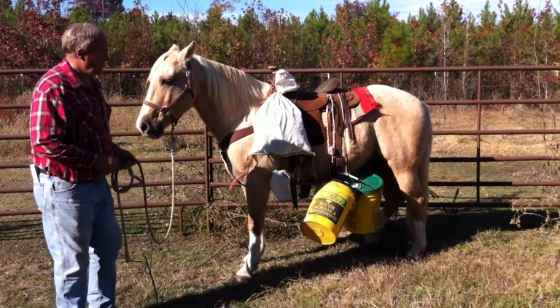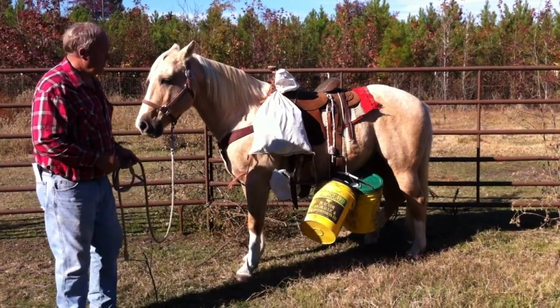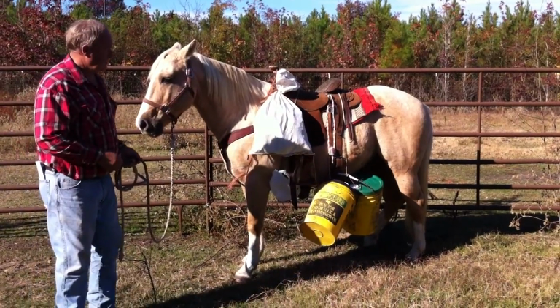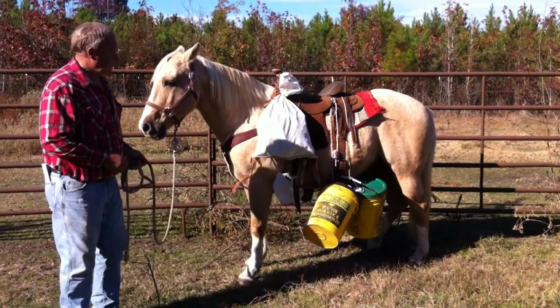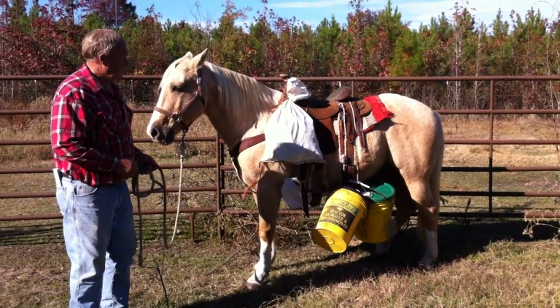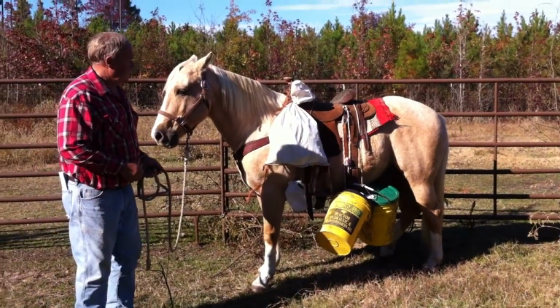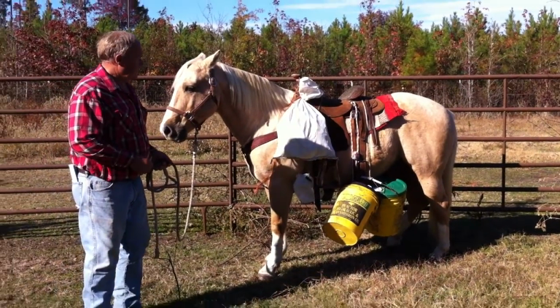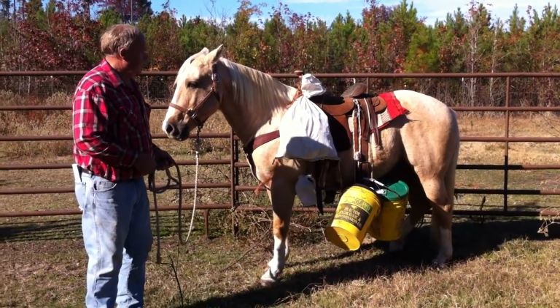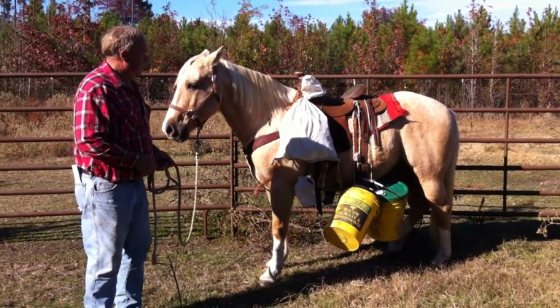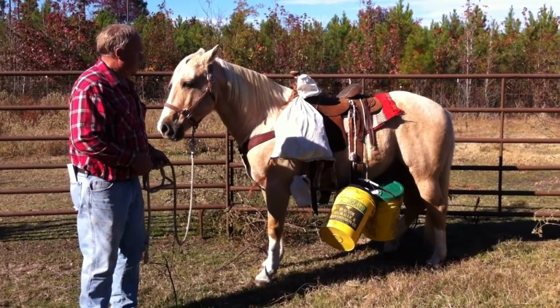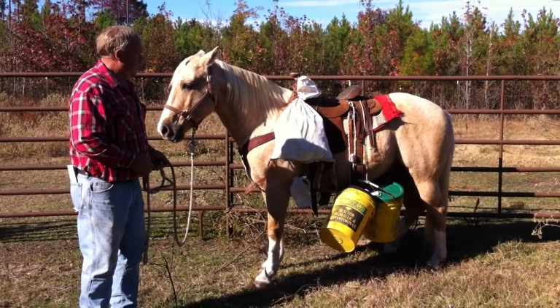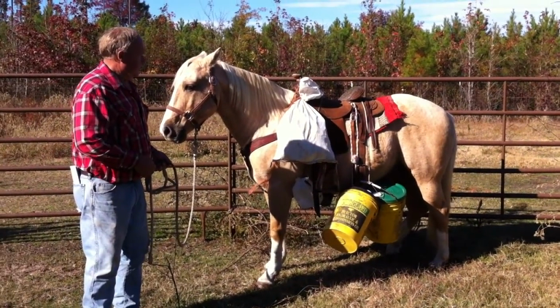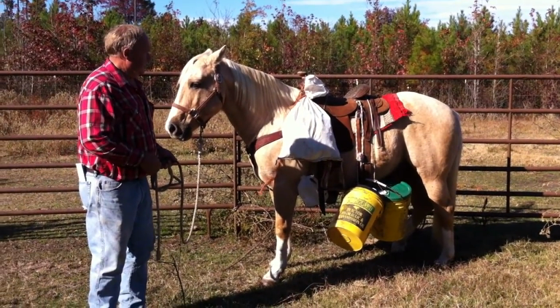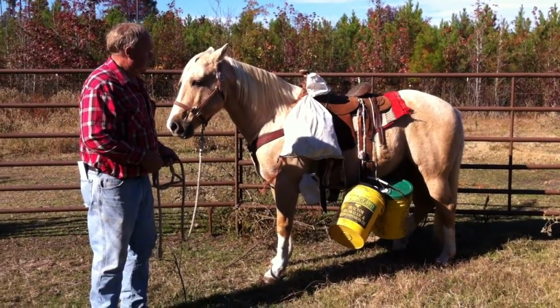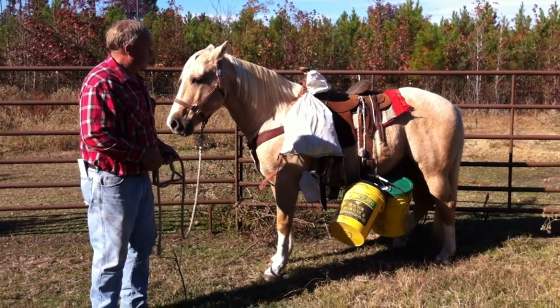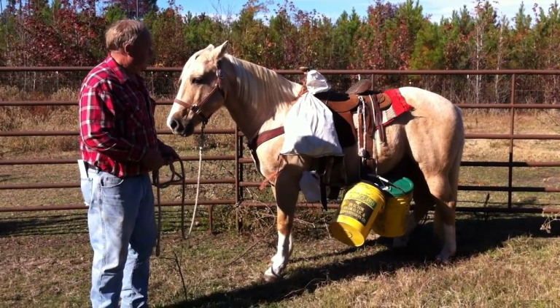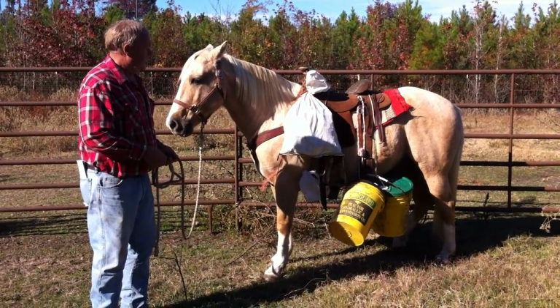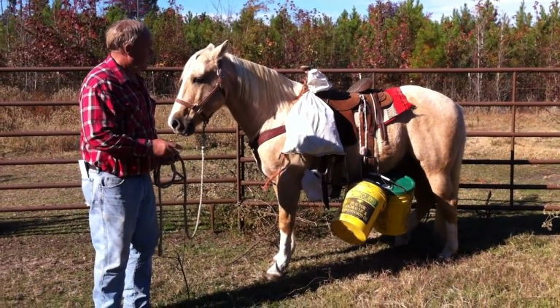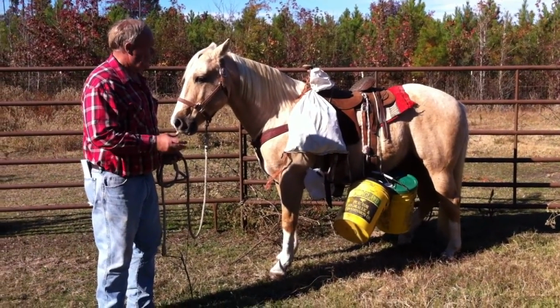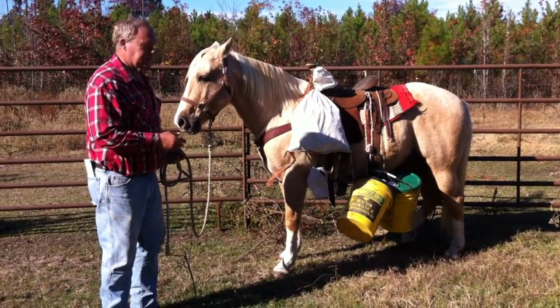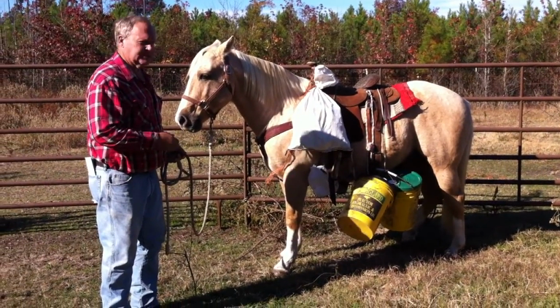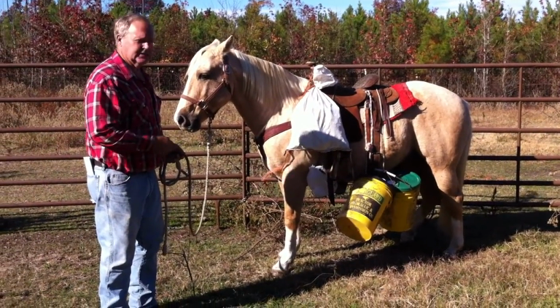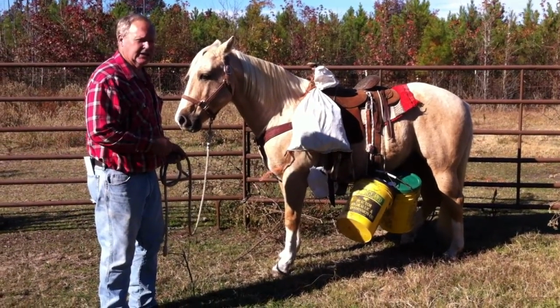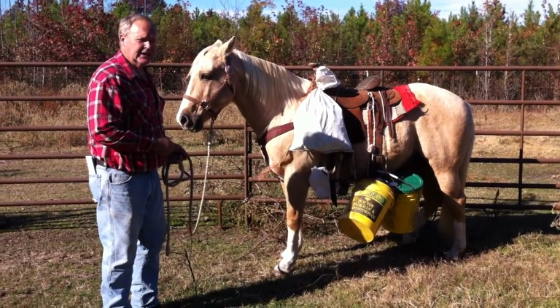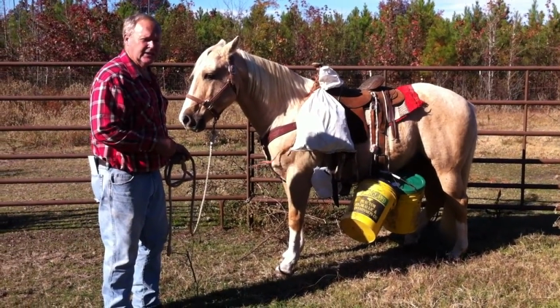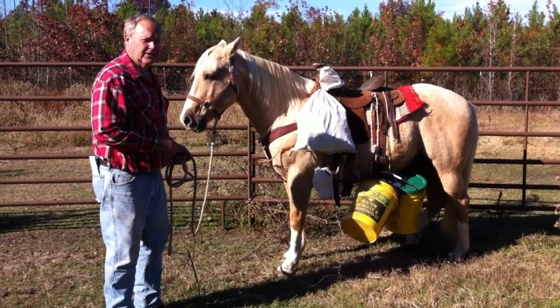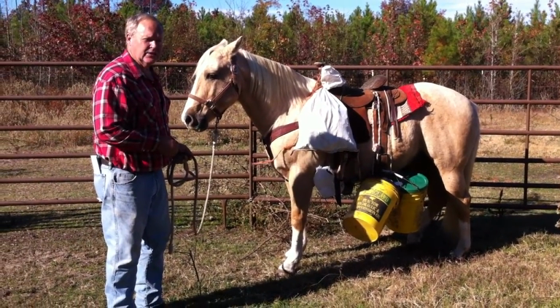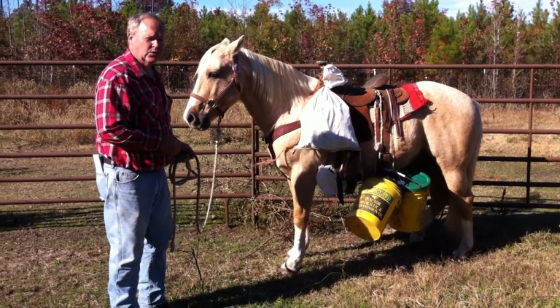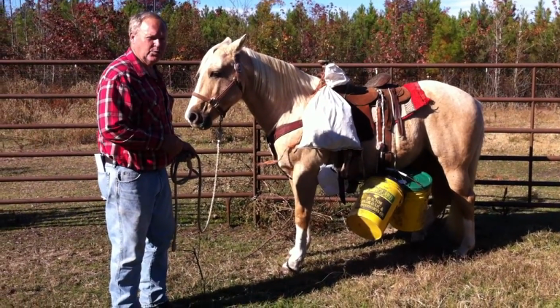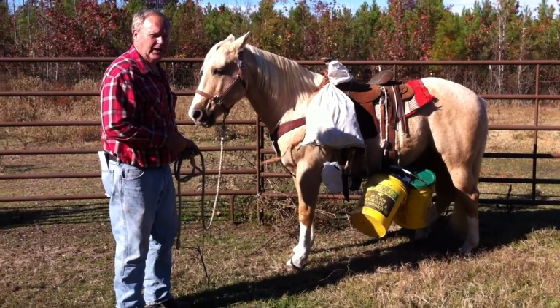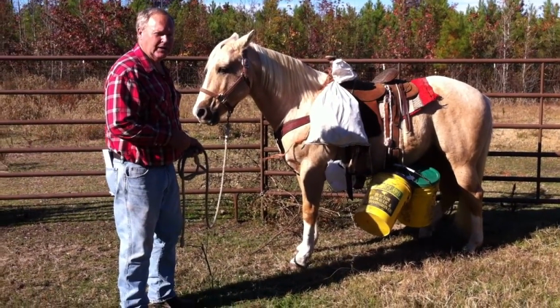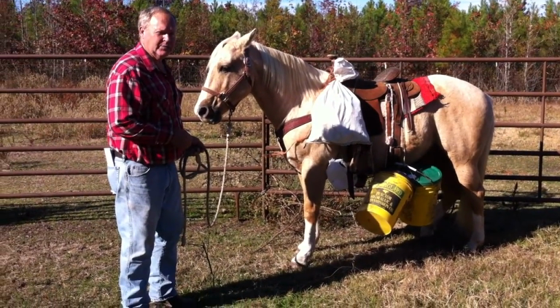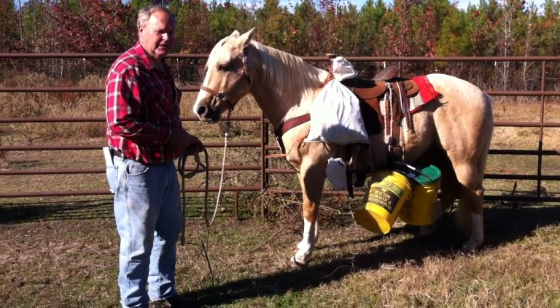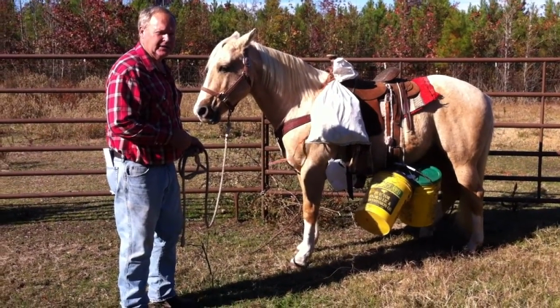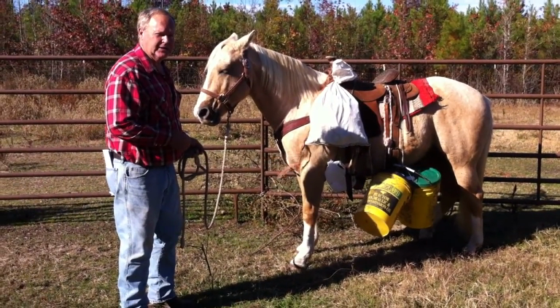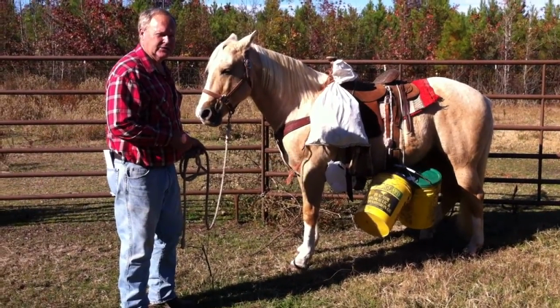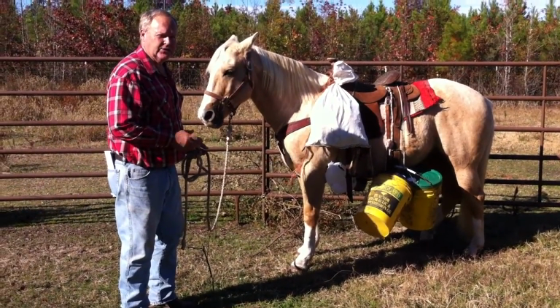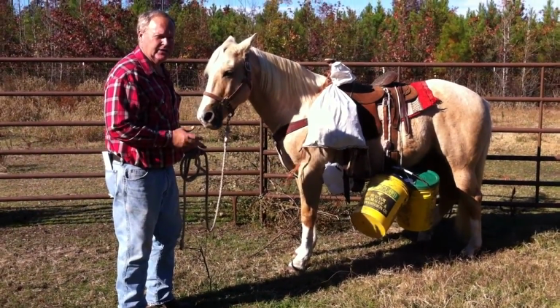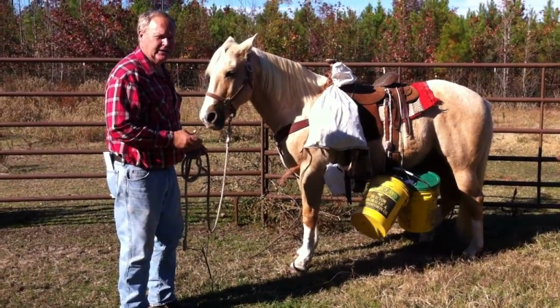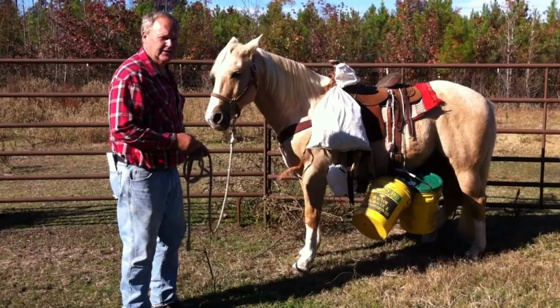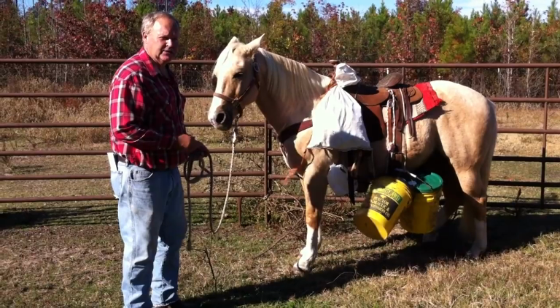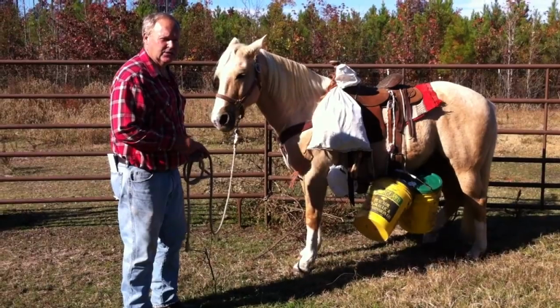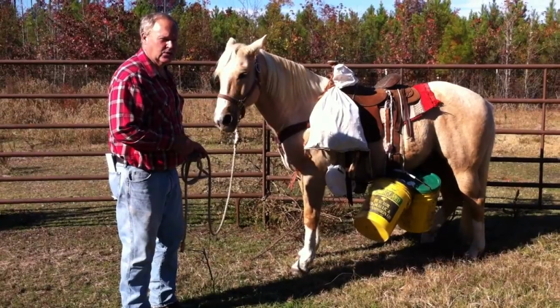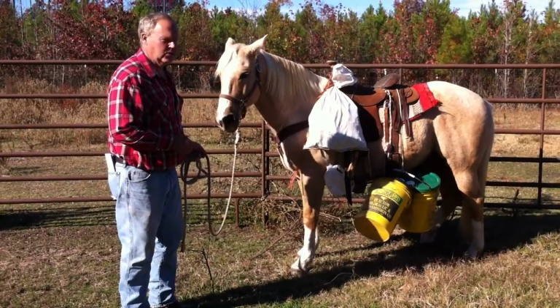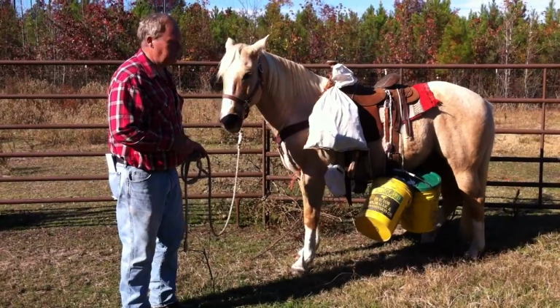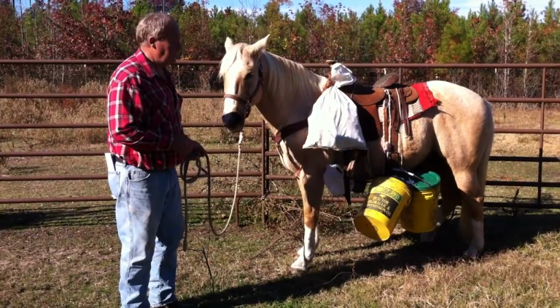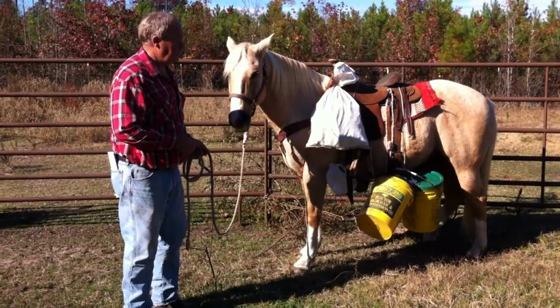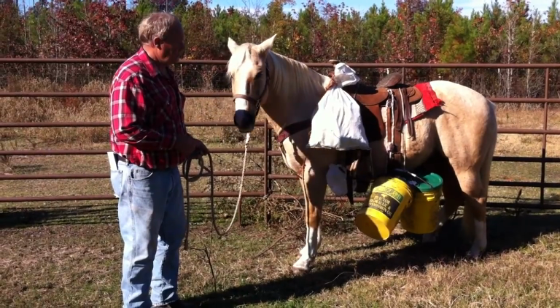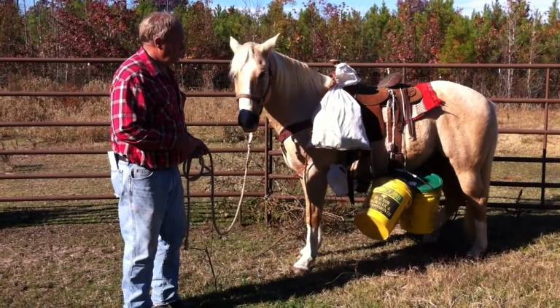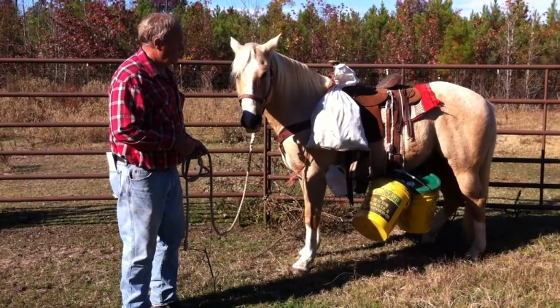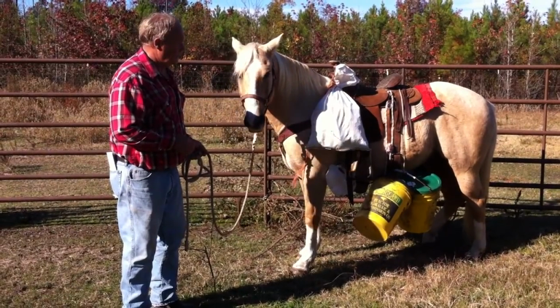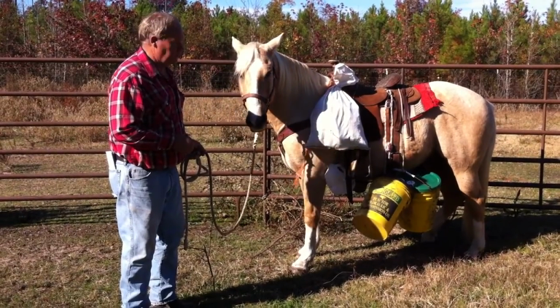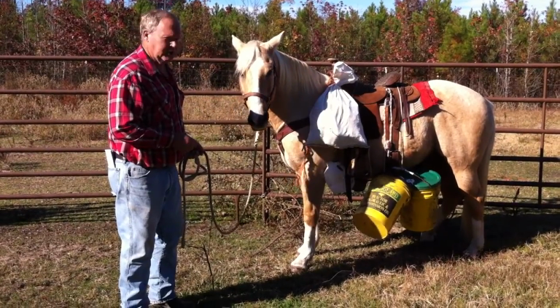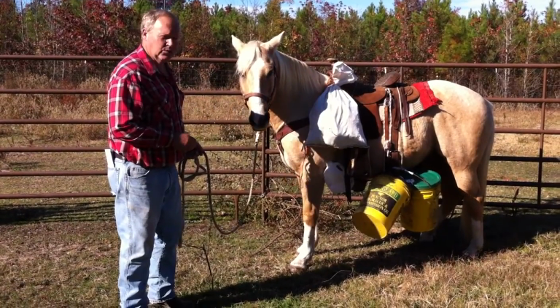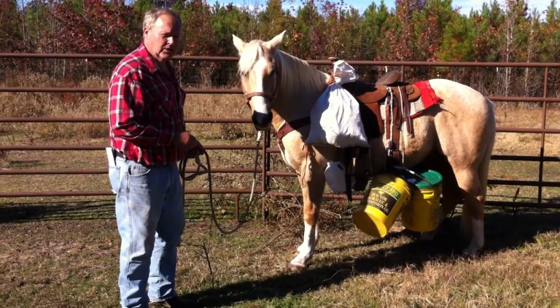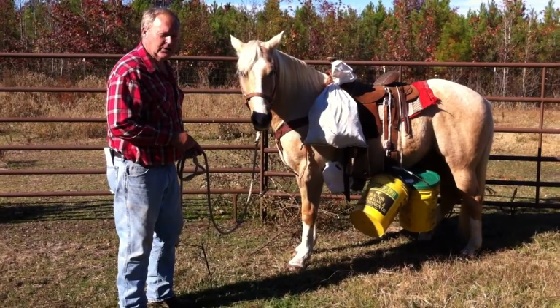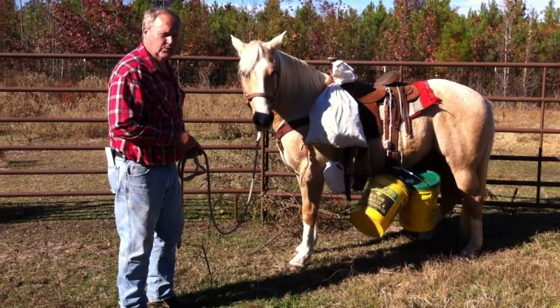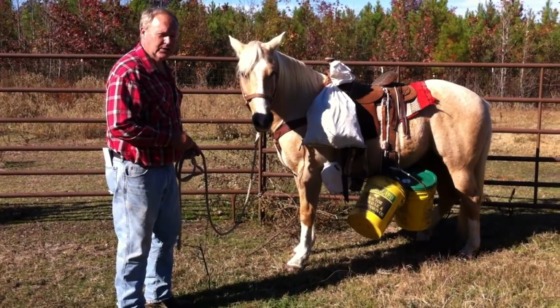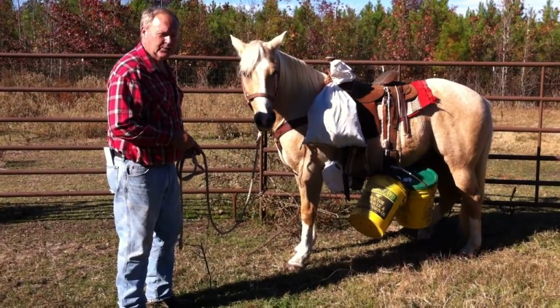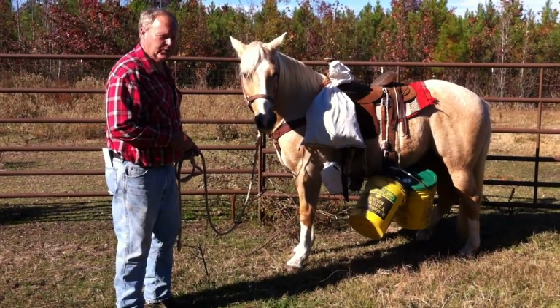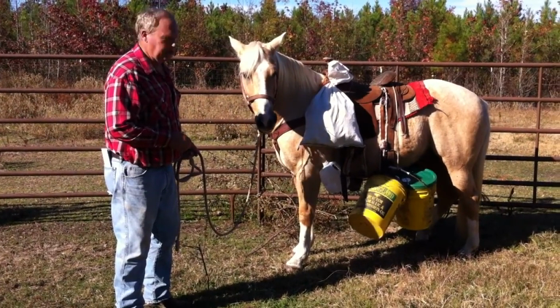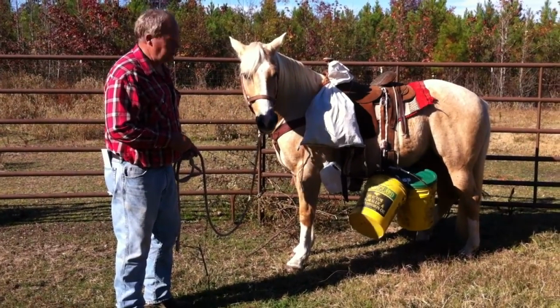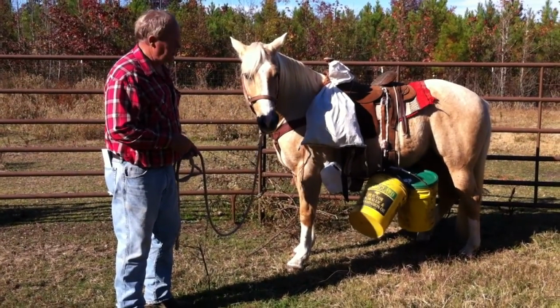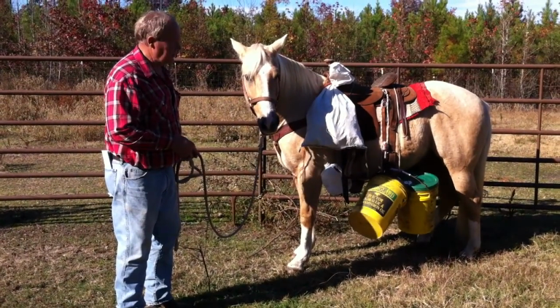All right, go ahead. This is an eight year old Palomino. He's green as a gourd, but we've been working with him pretty good.